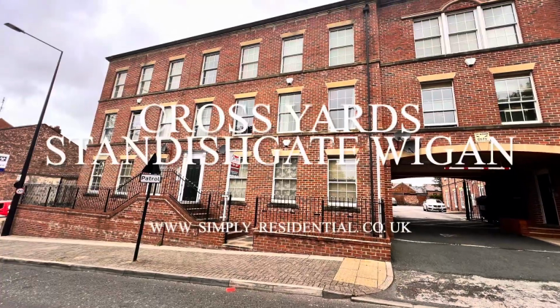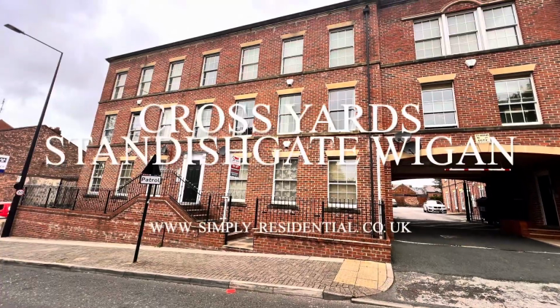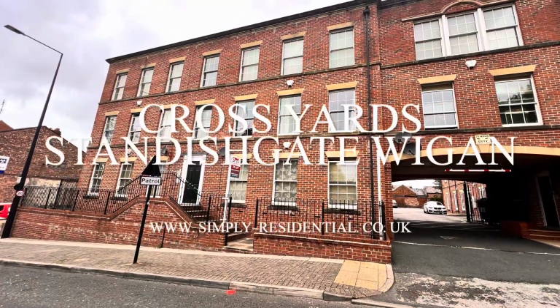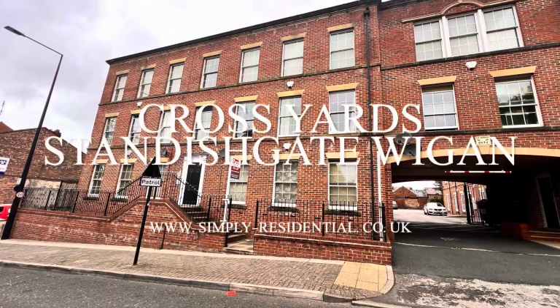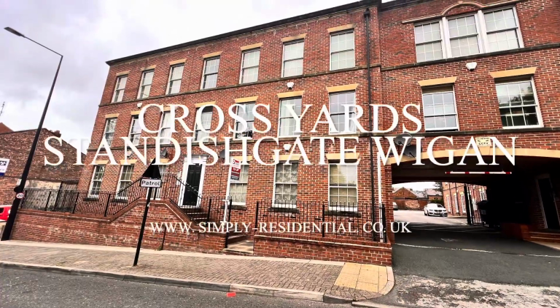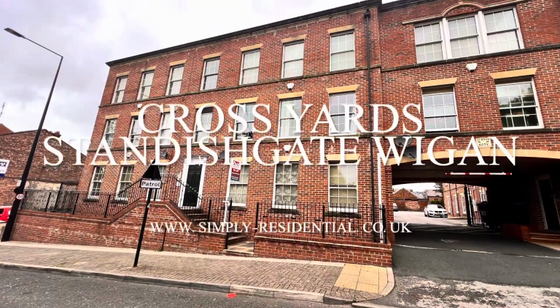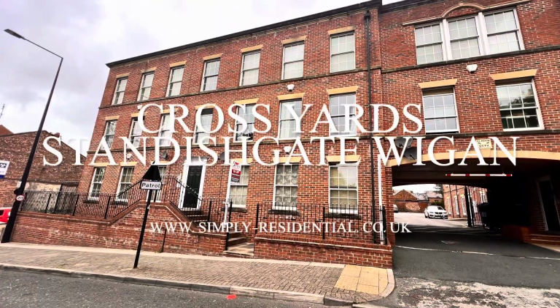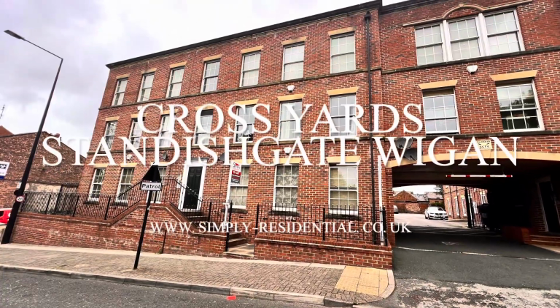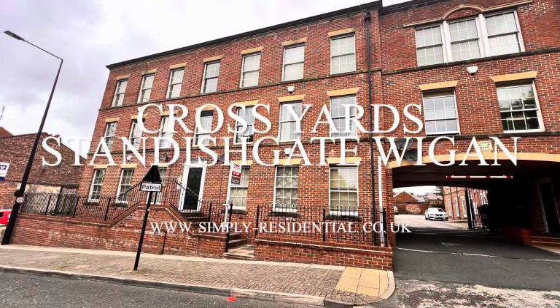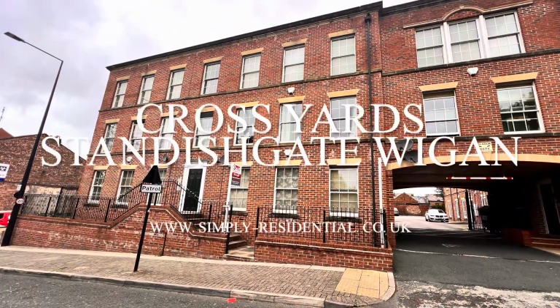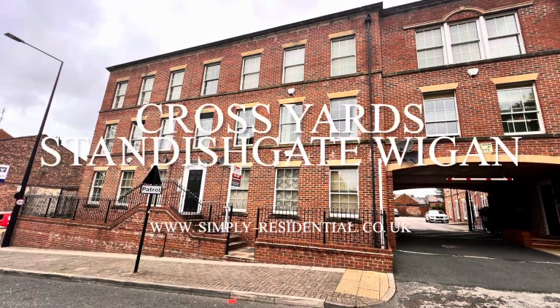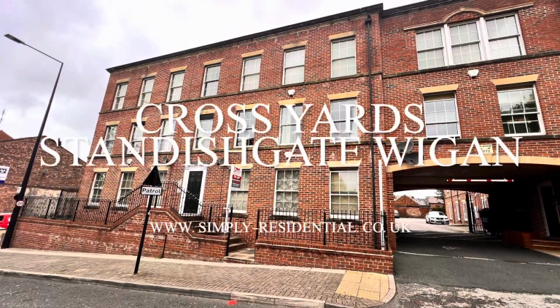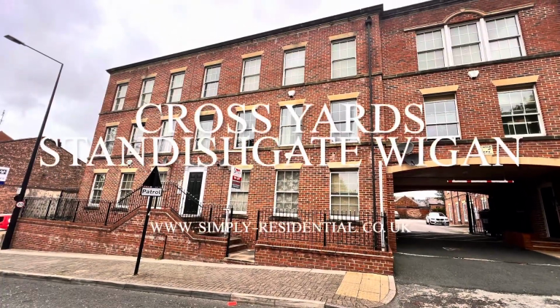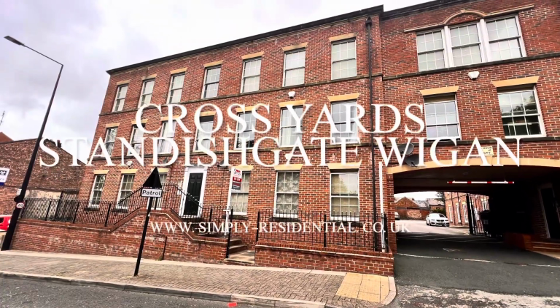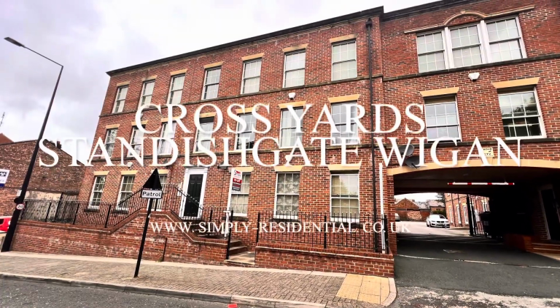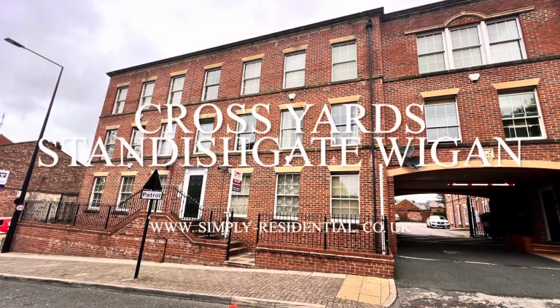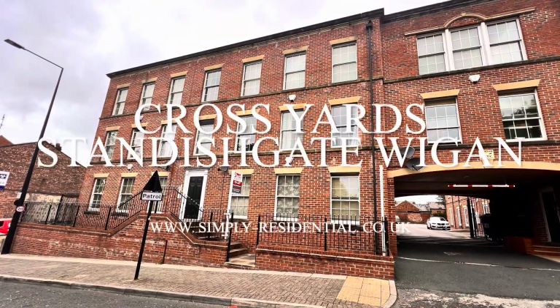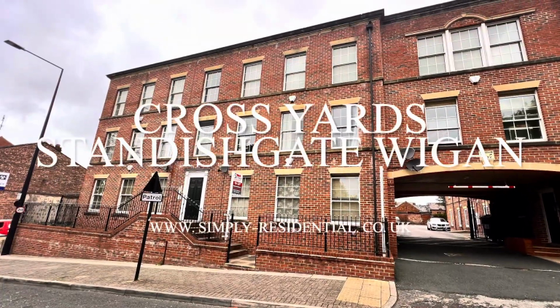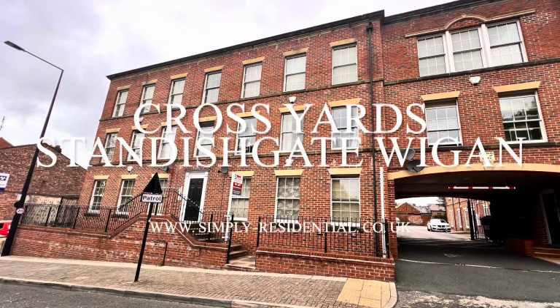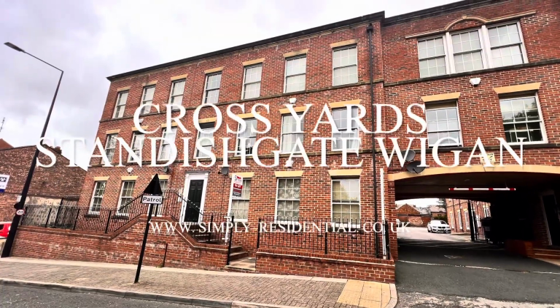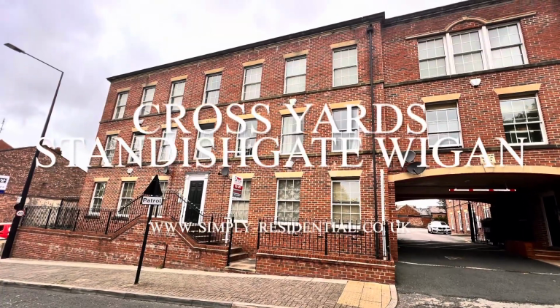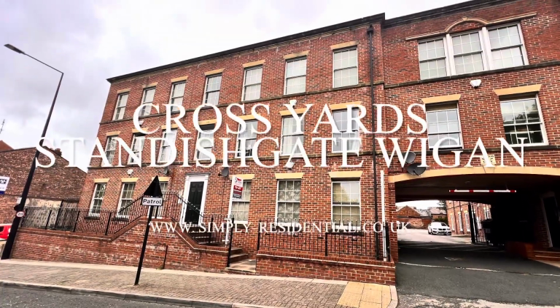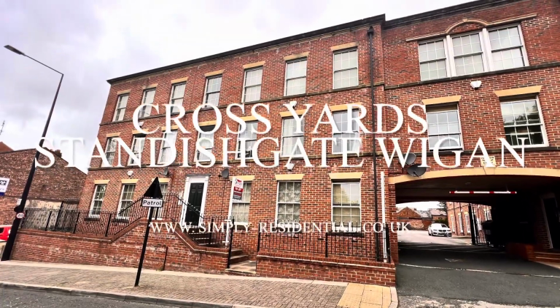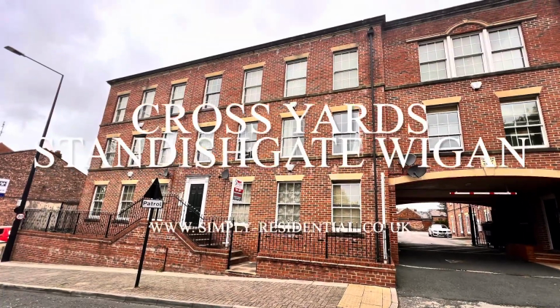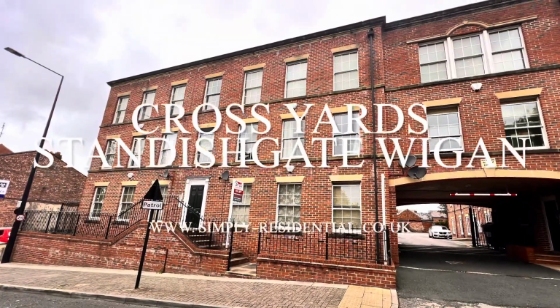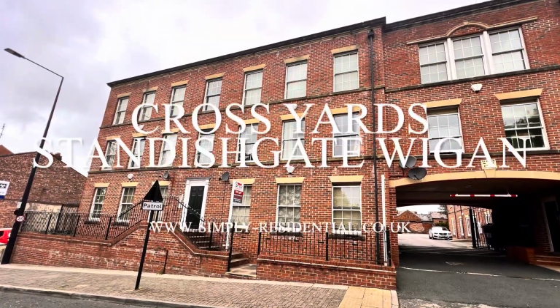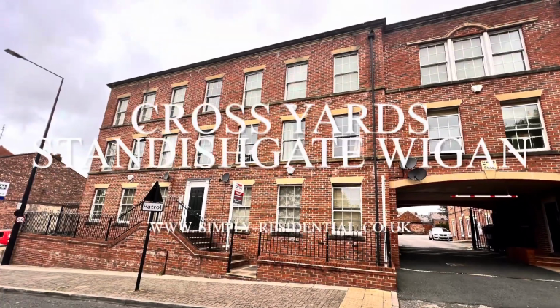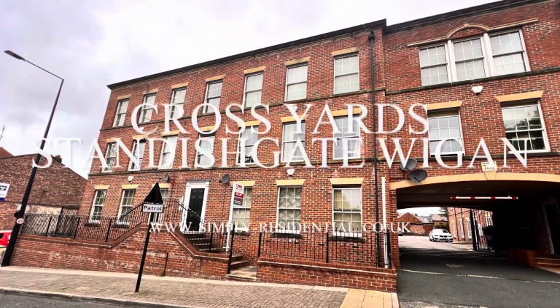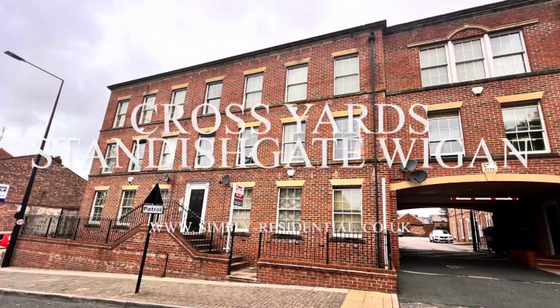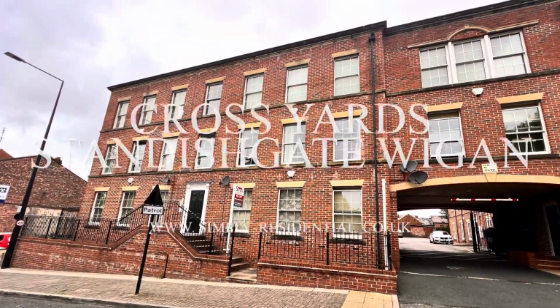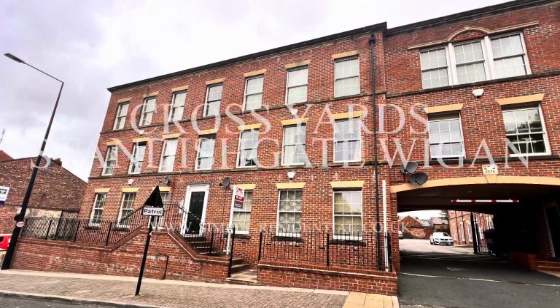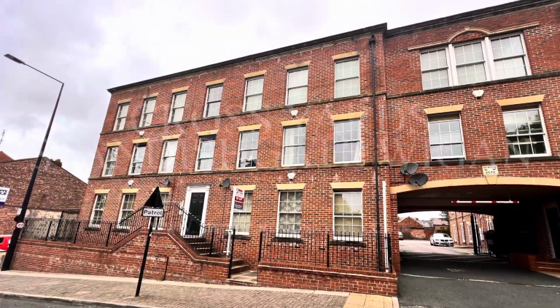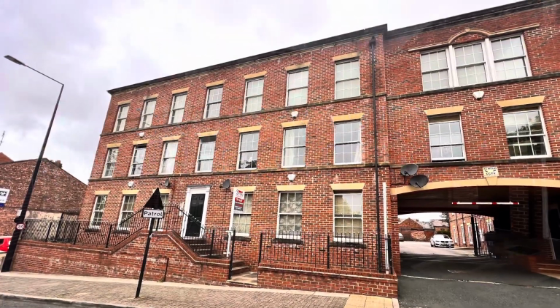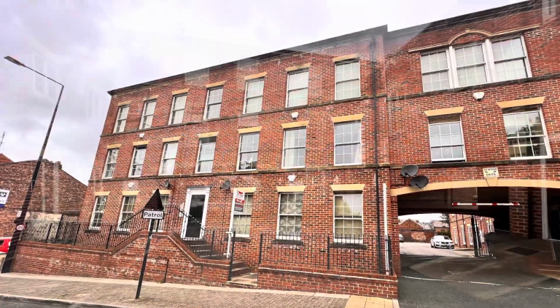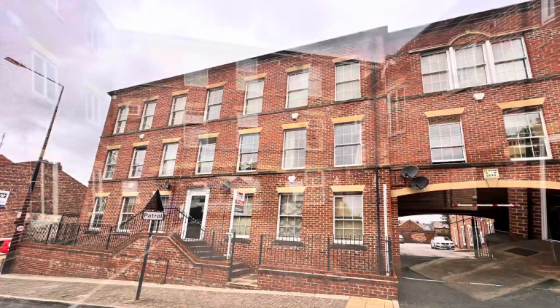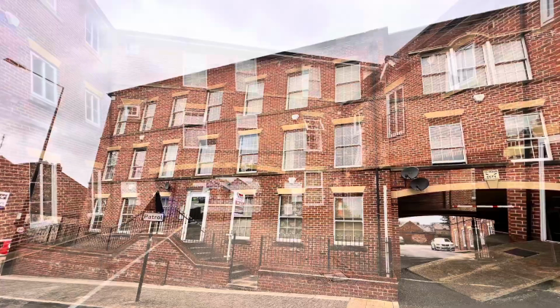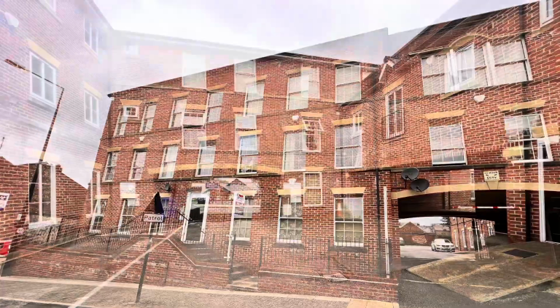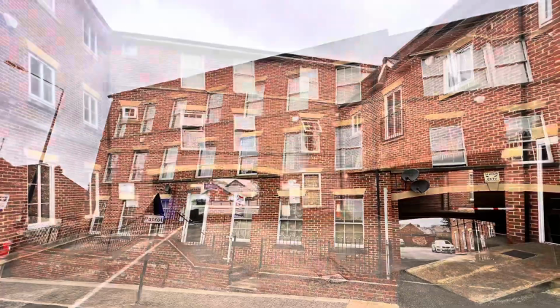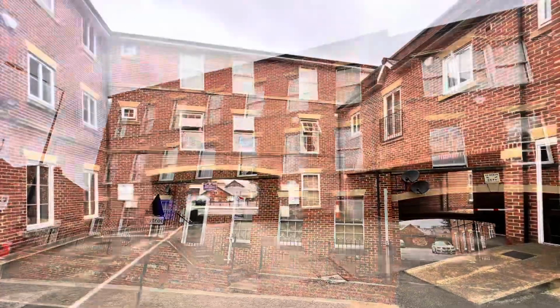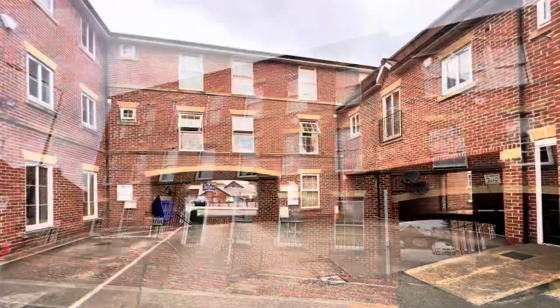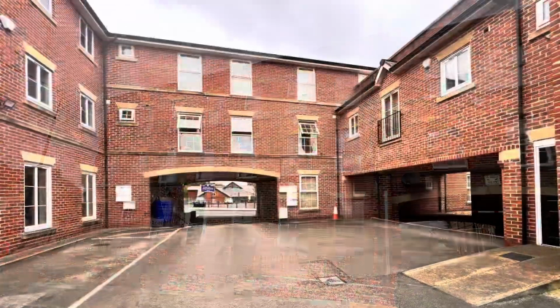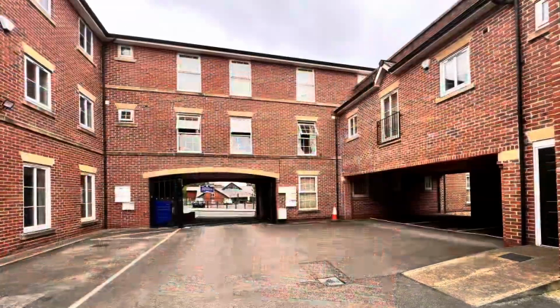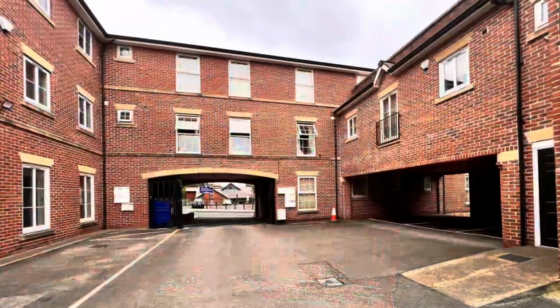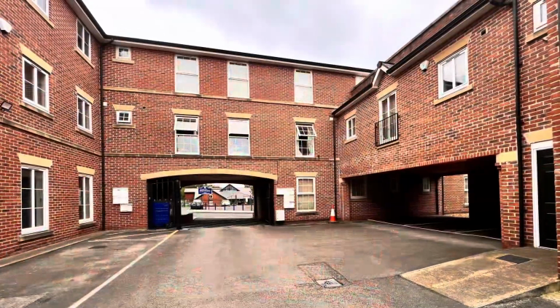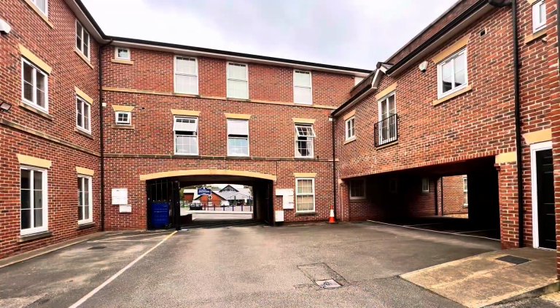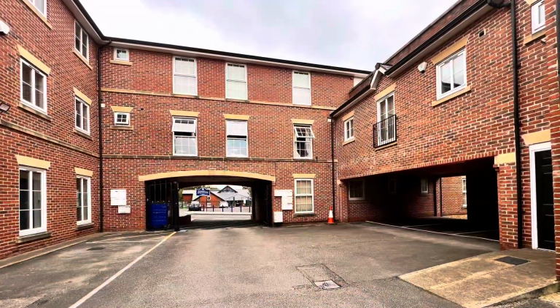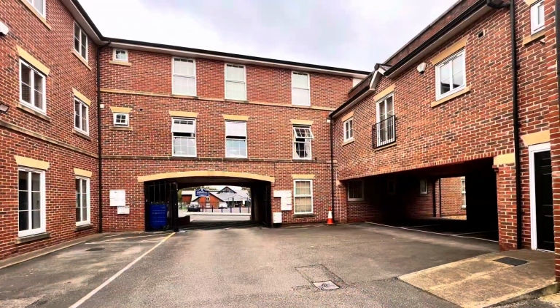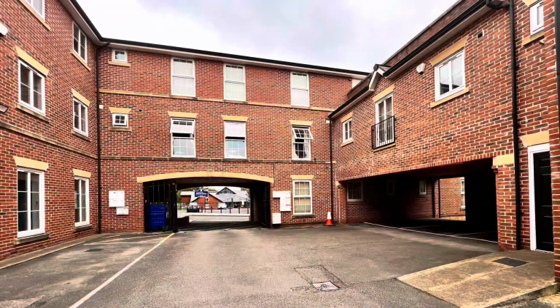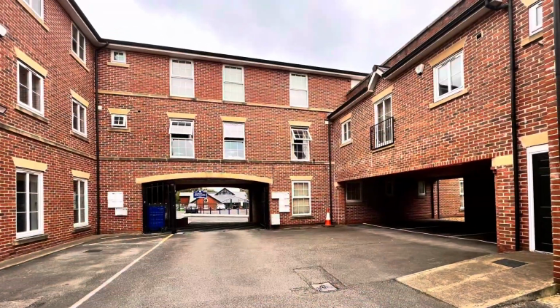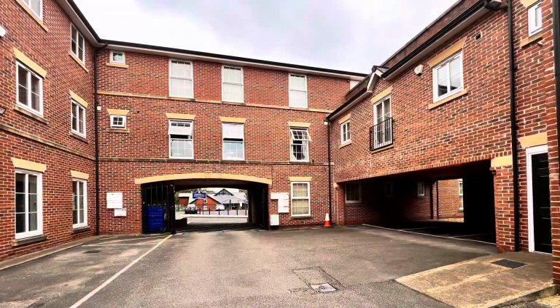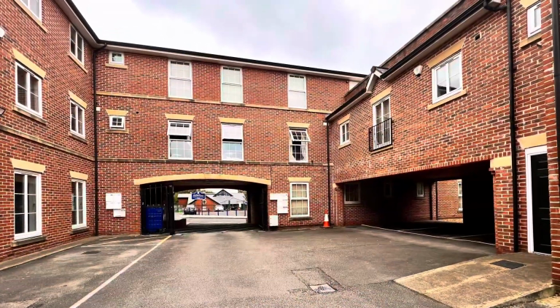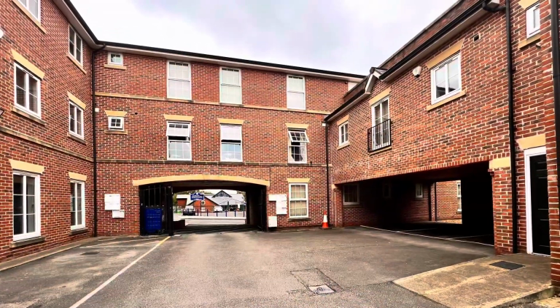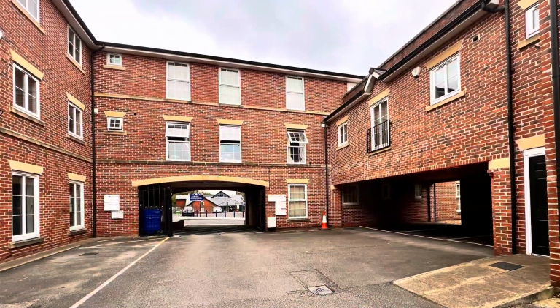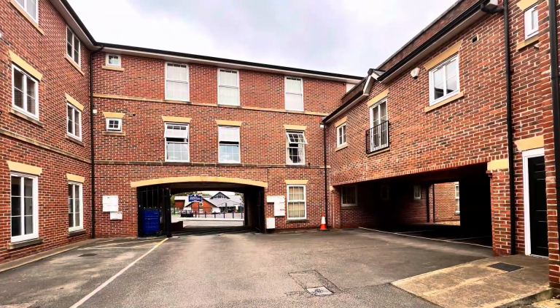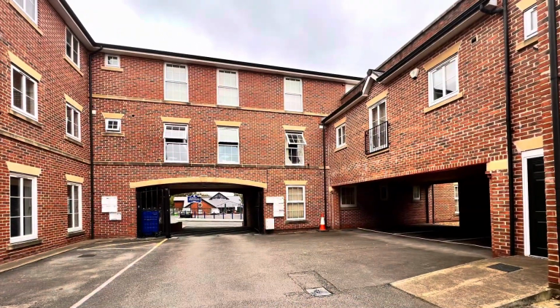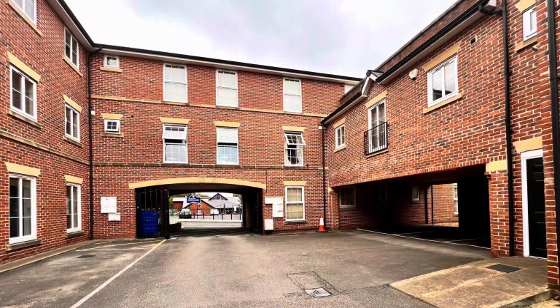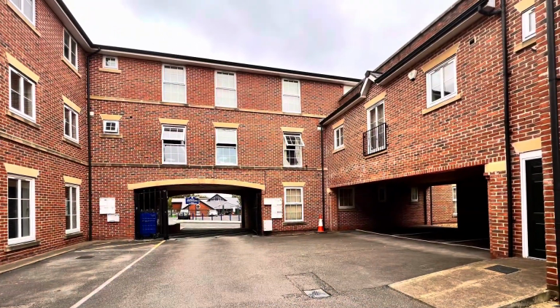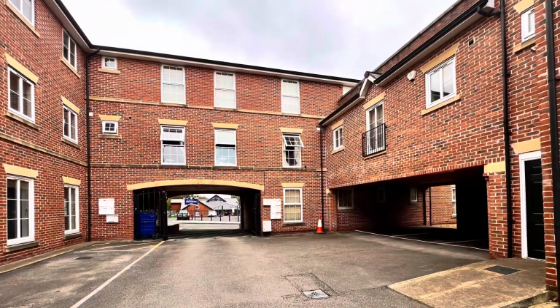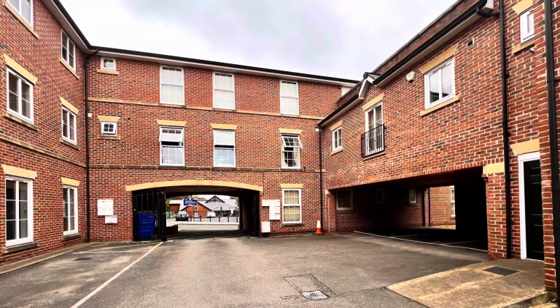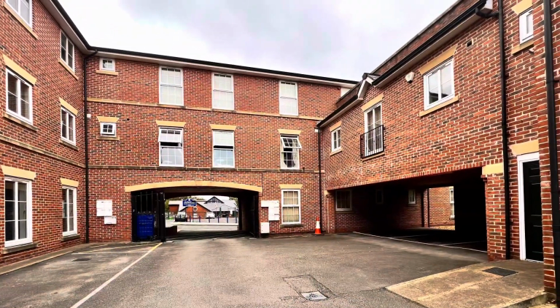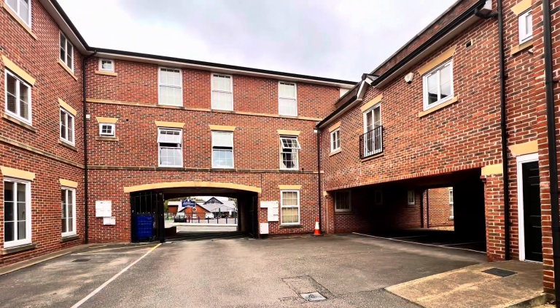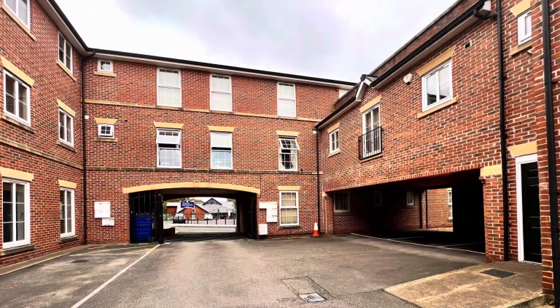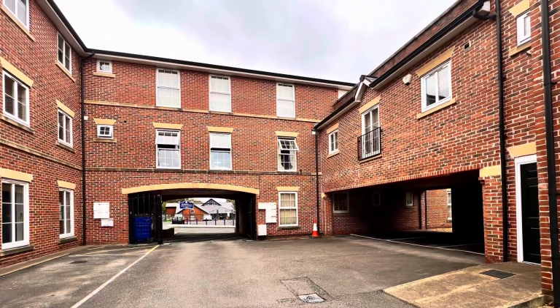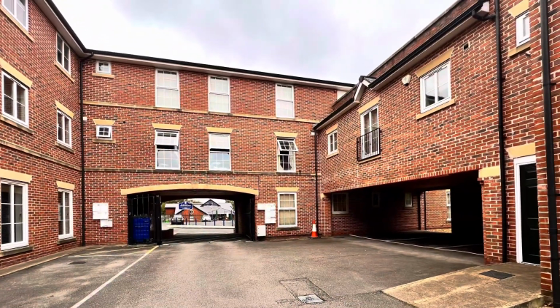Located close to Wigan, this two bedroom top floor apartment is now available for rent with Simpler Residential.